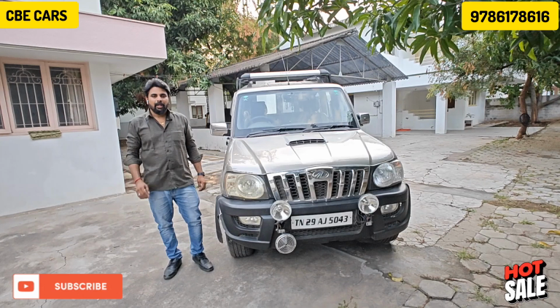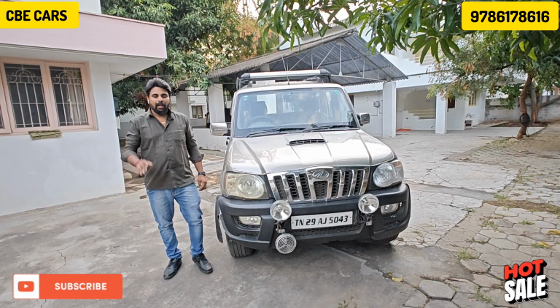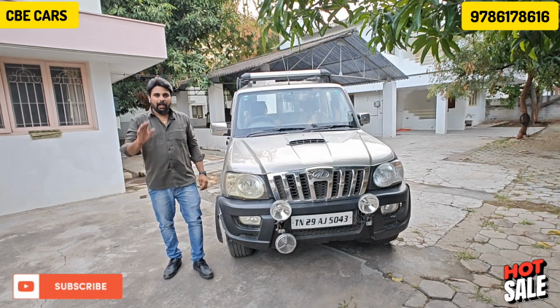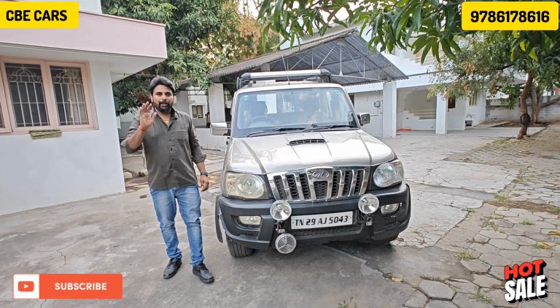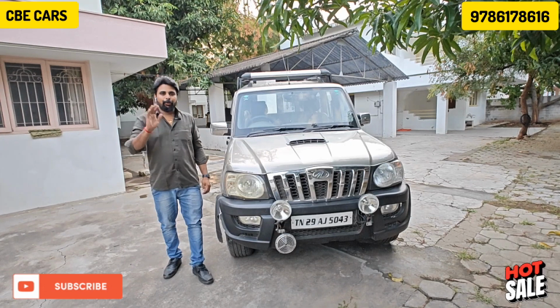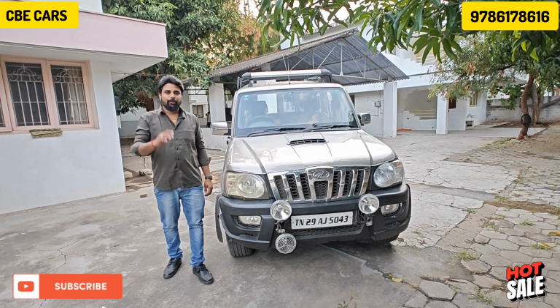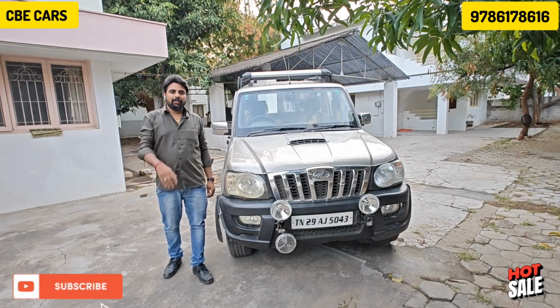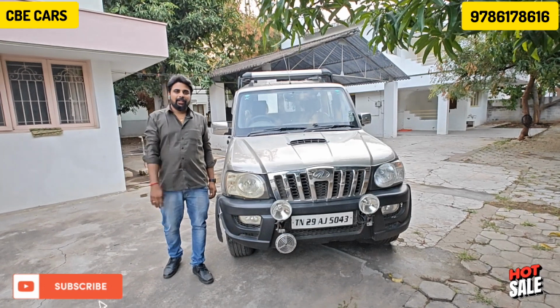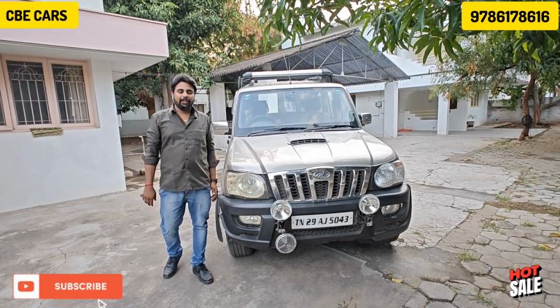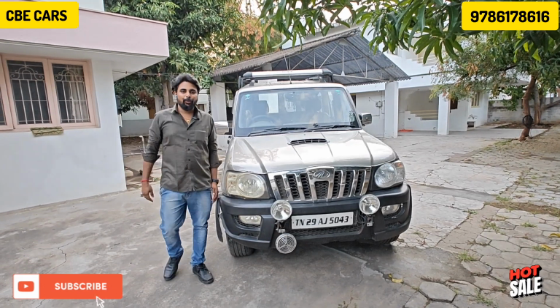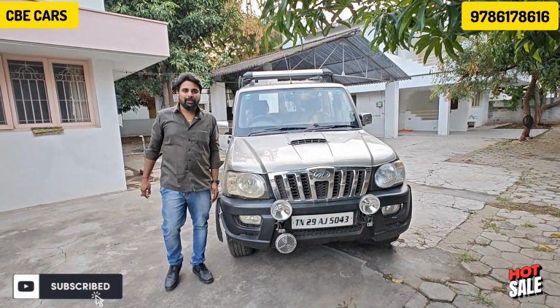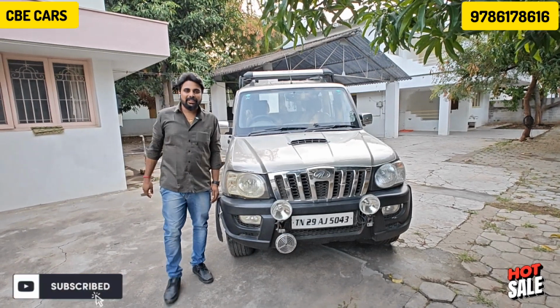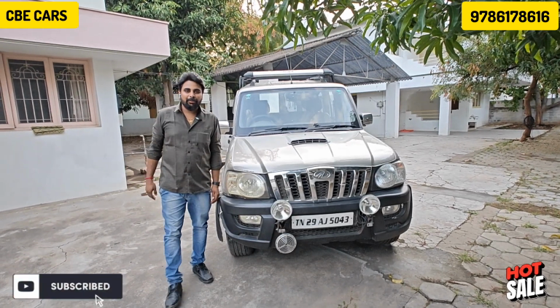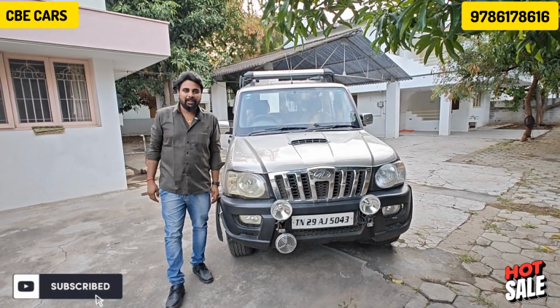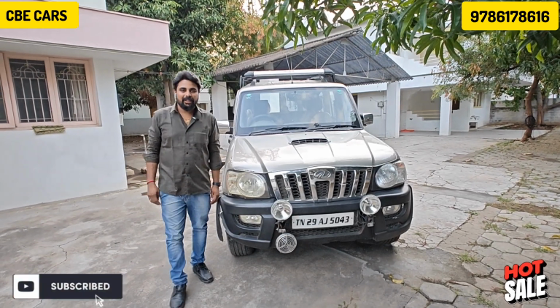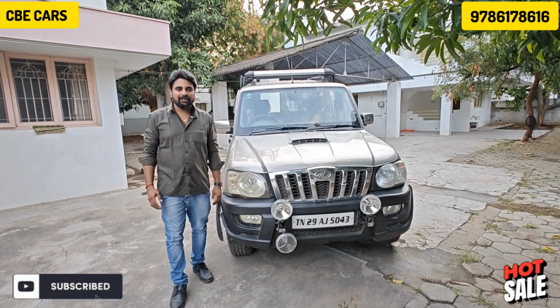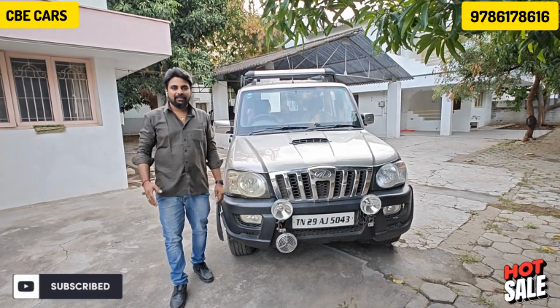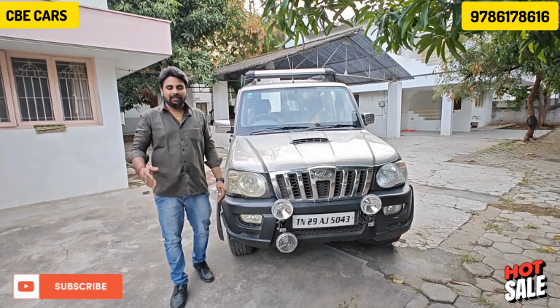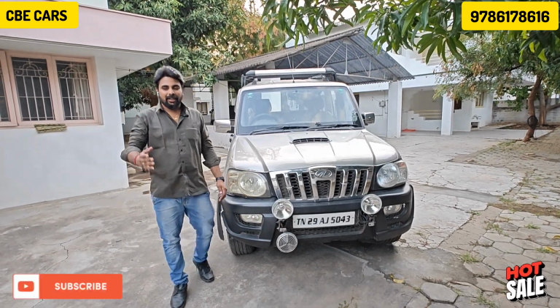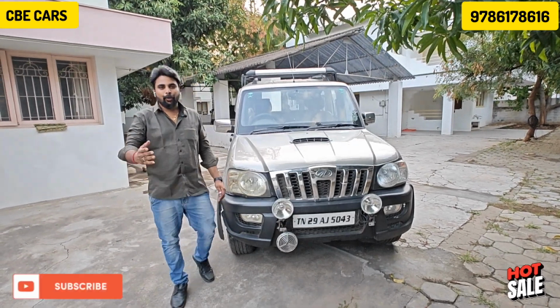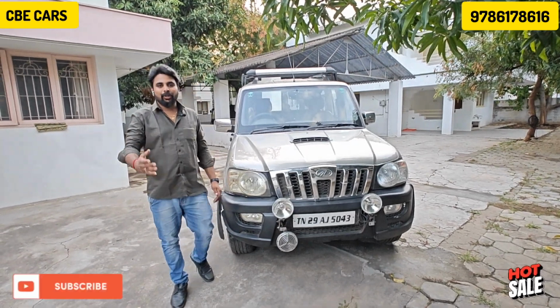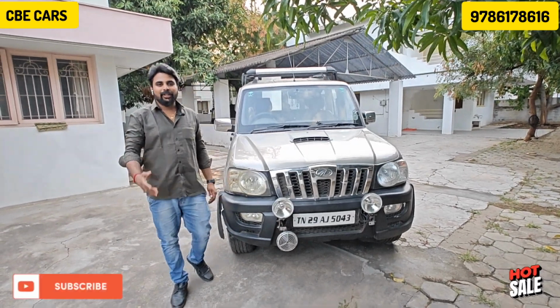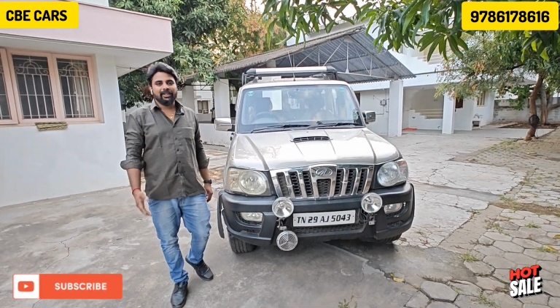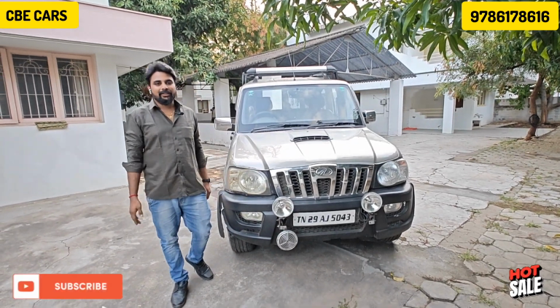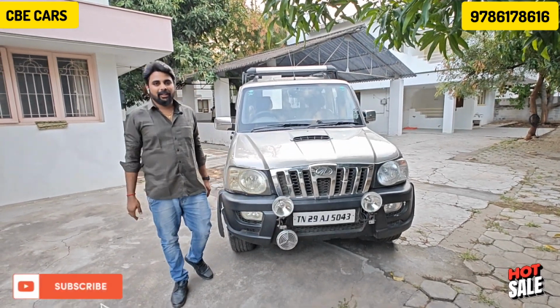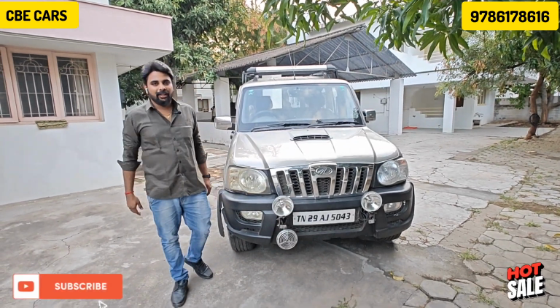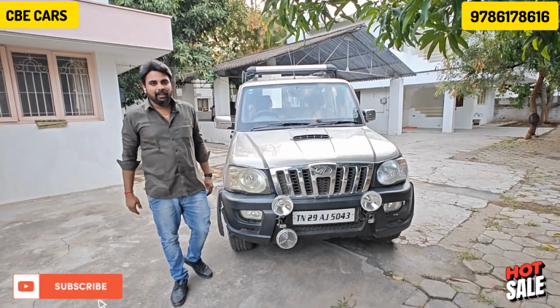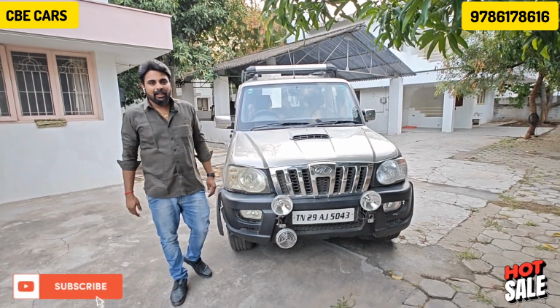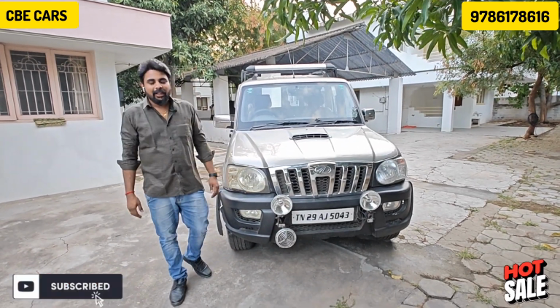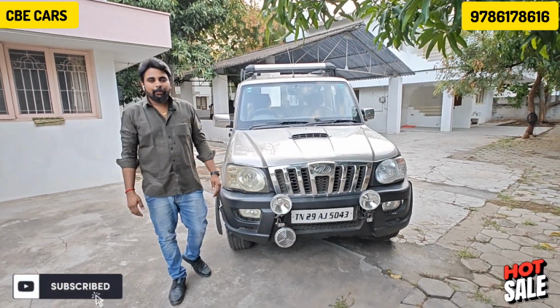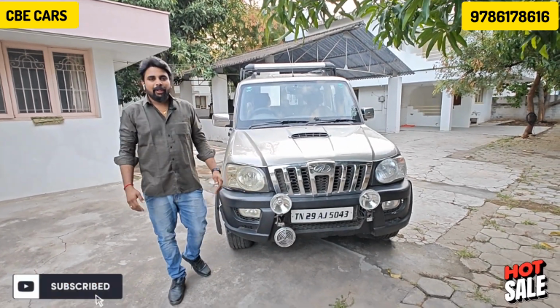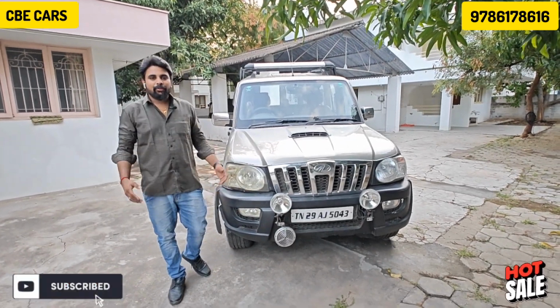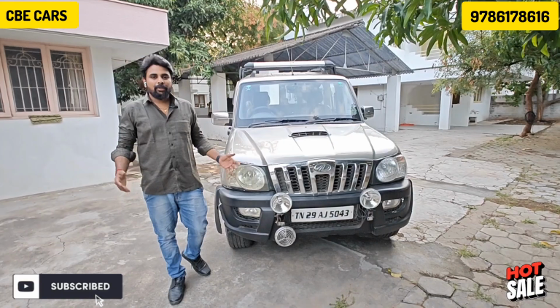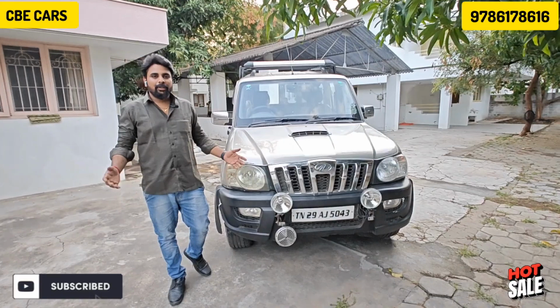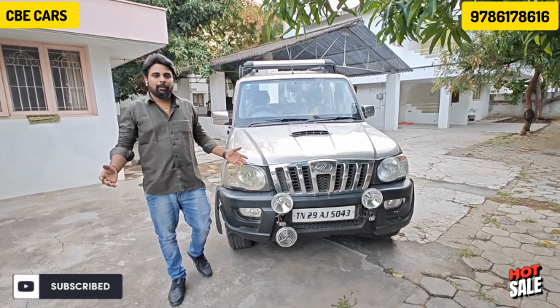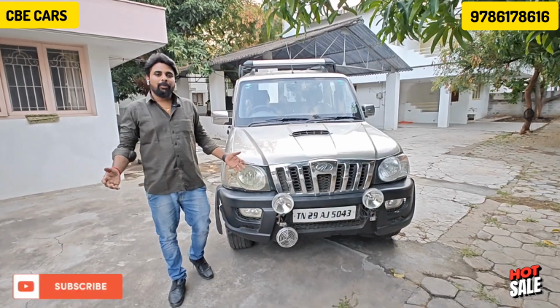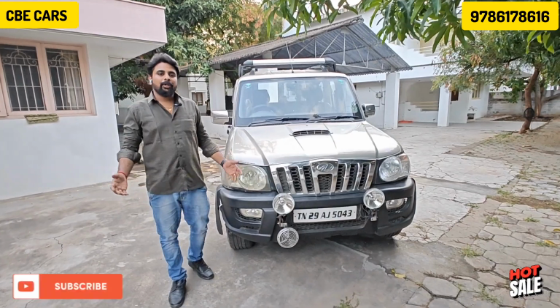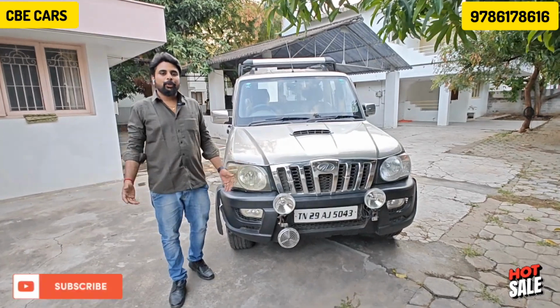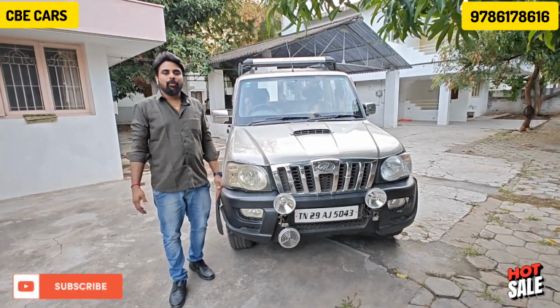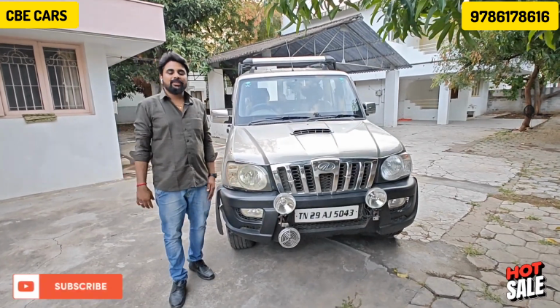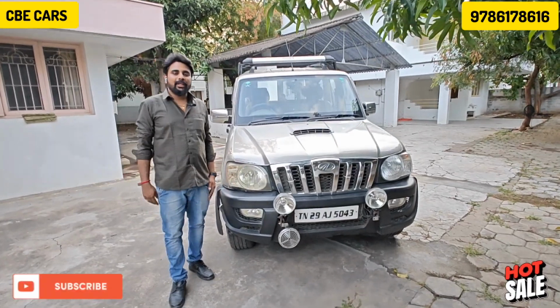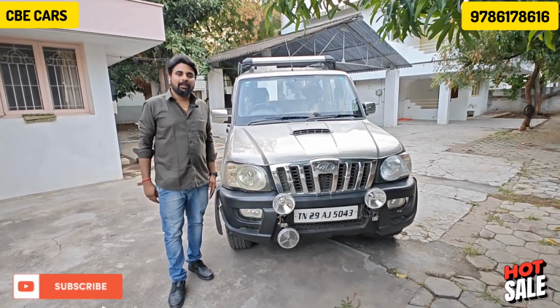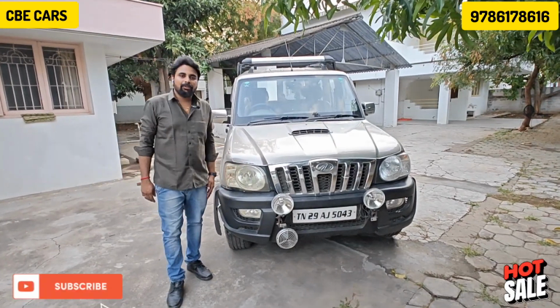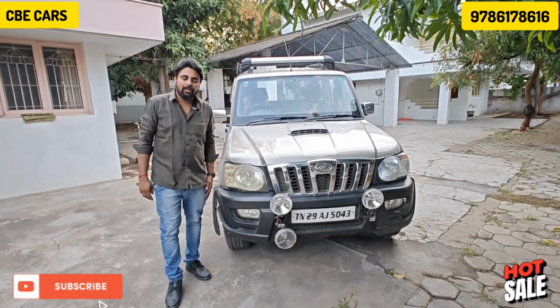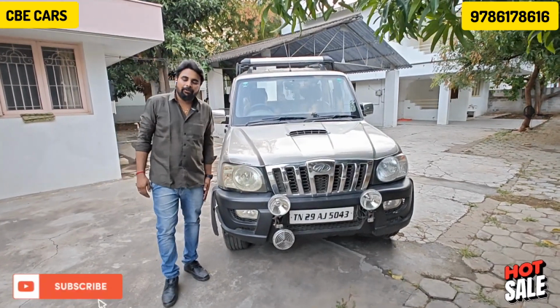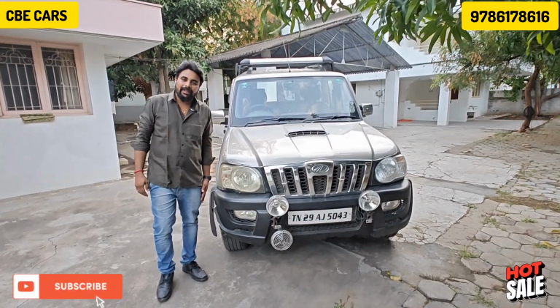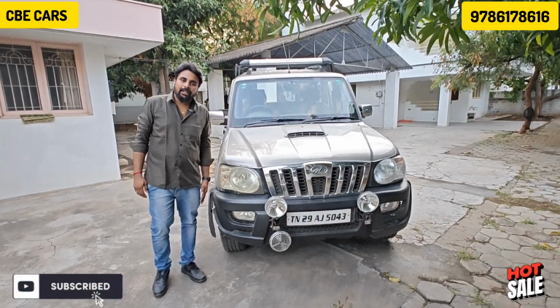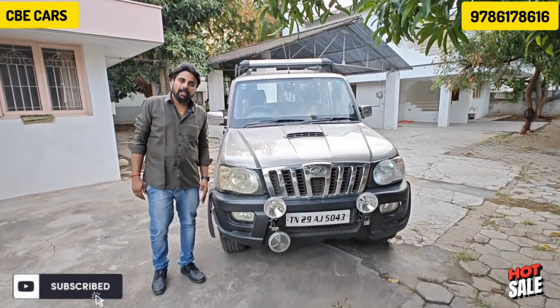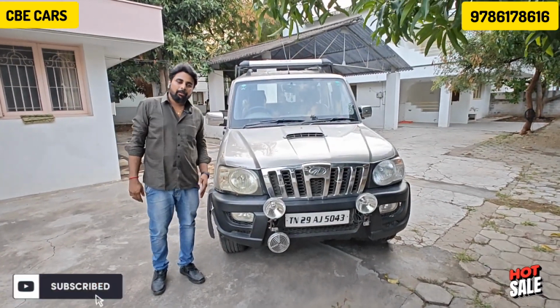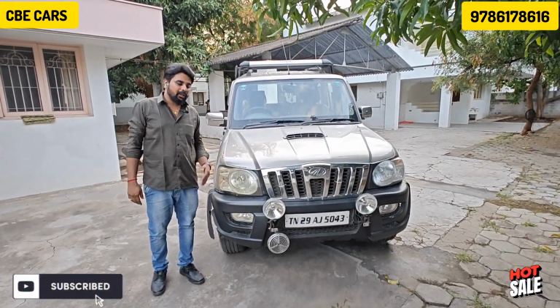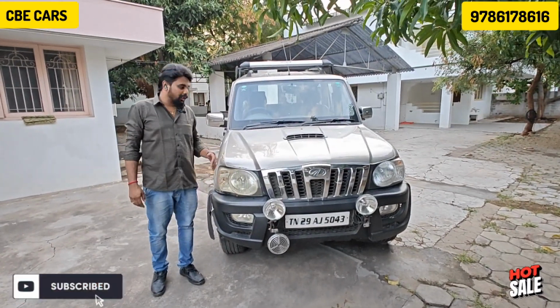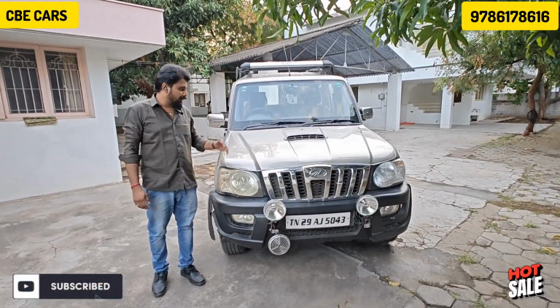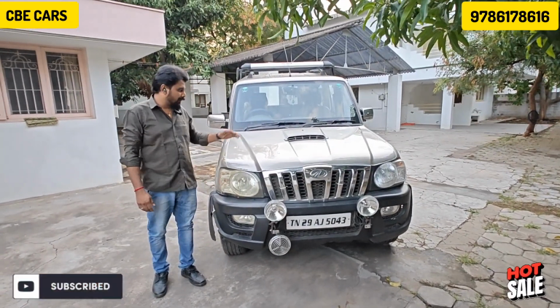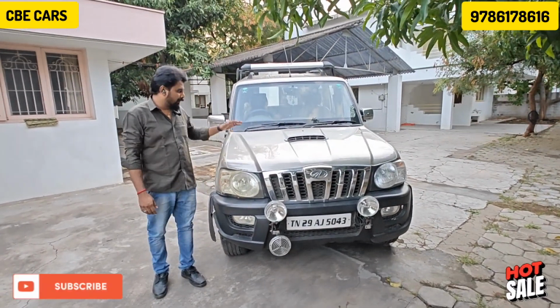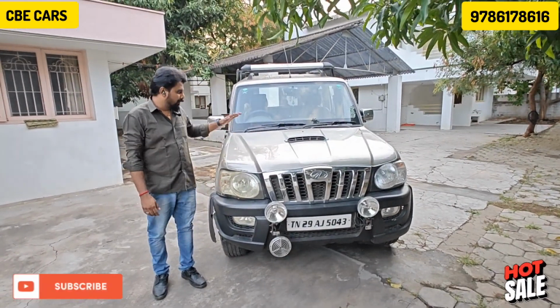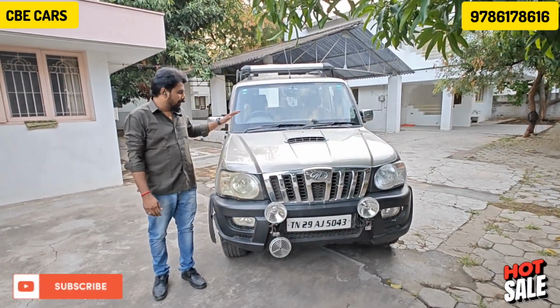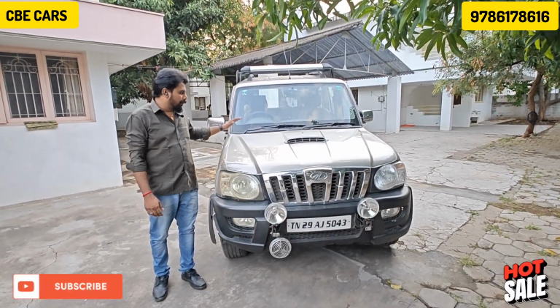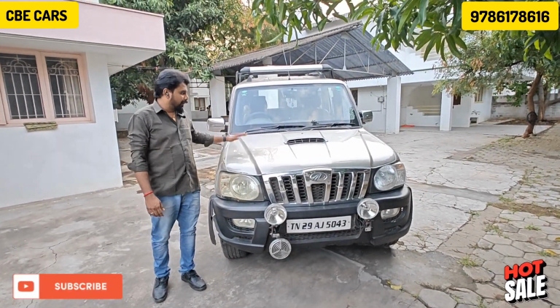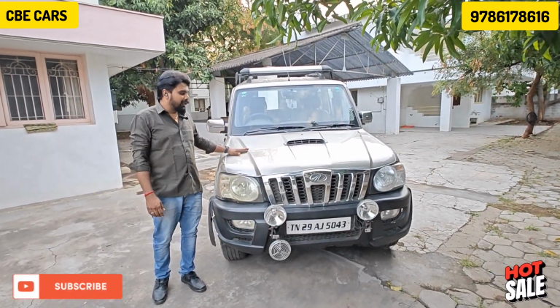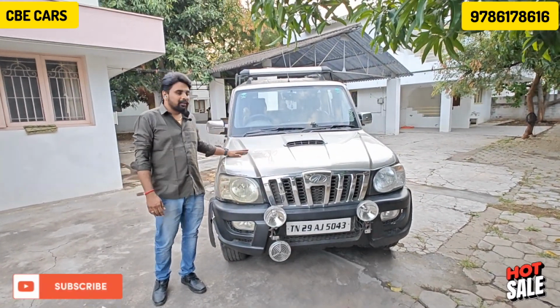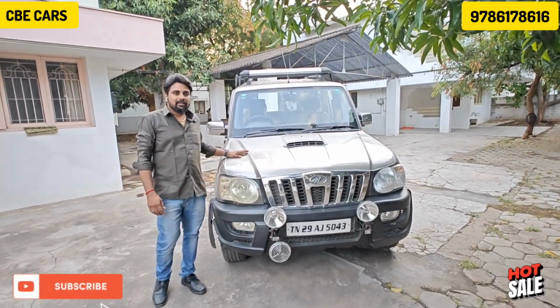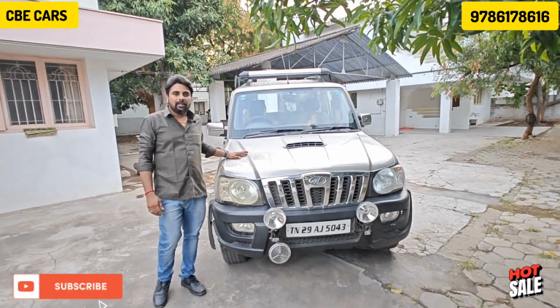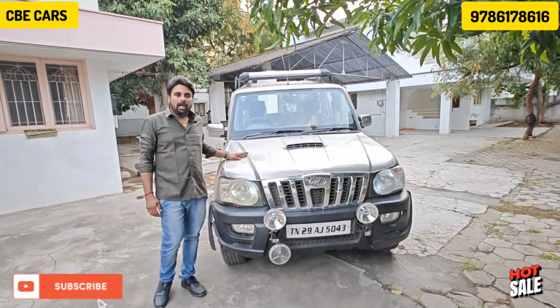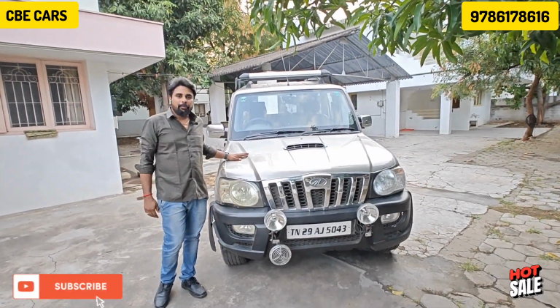Hello everyone, this is CVCast. I am DSK. Now we have a new sale of Mahindra's car.